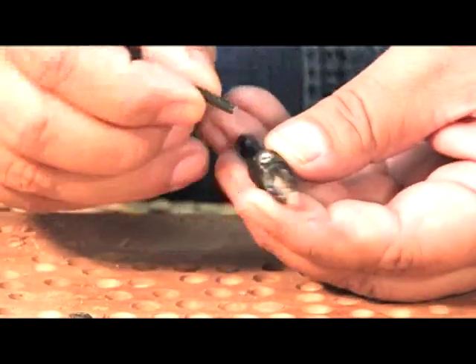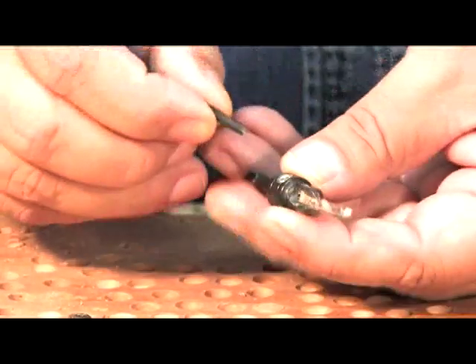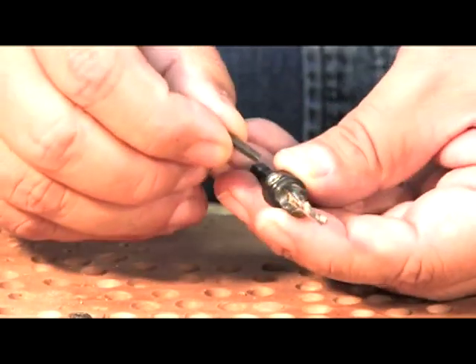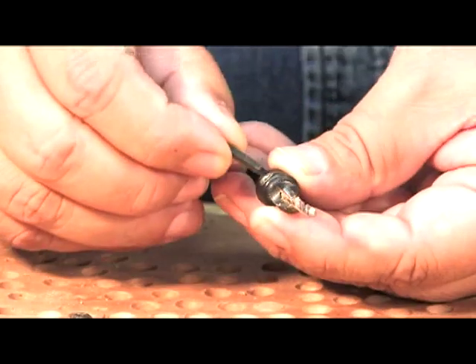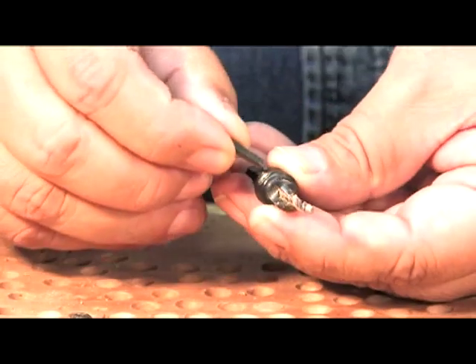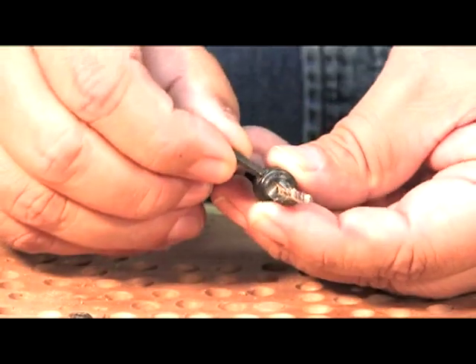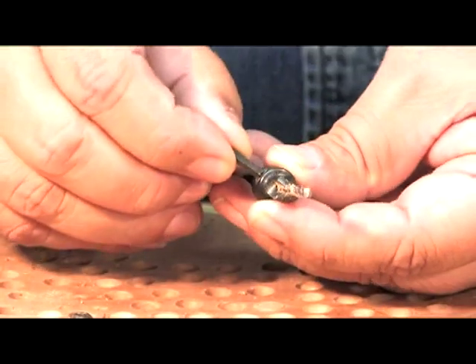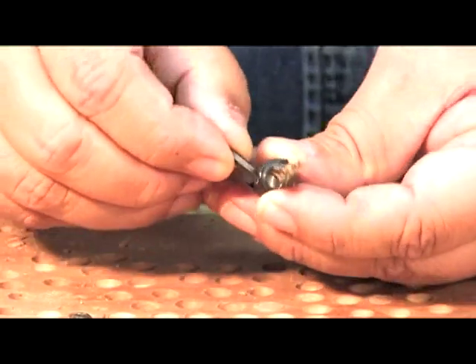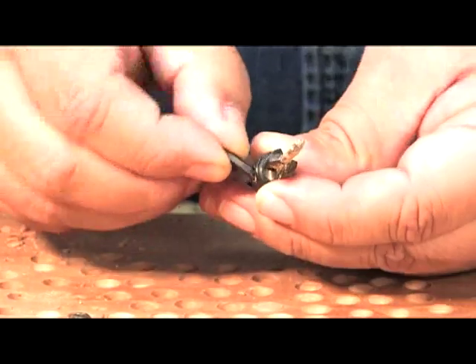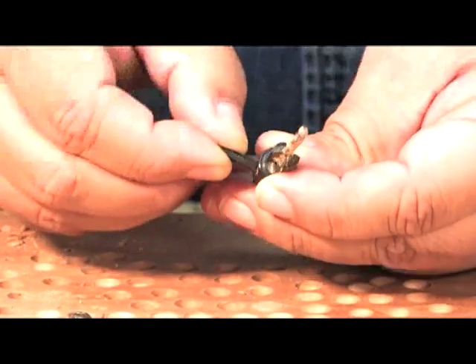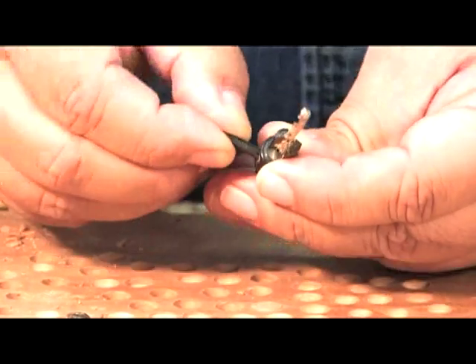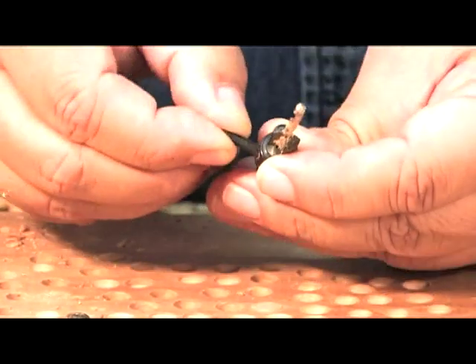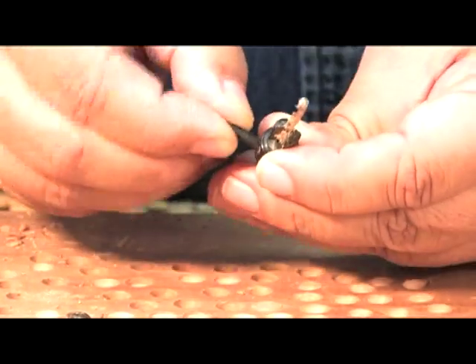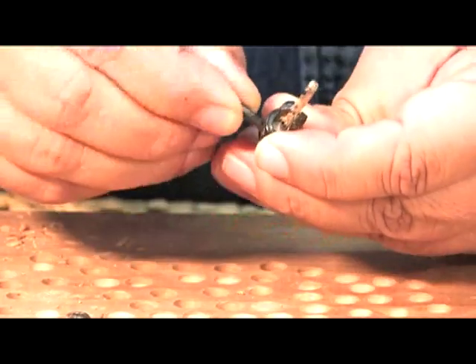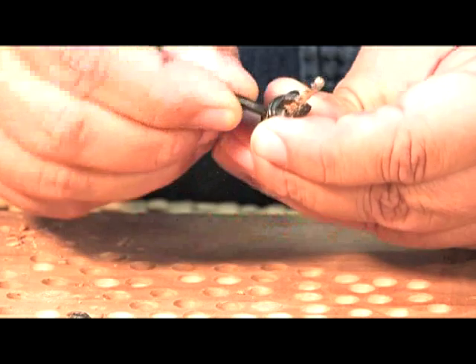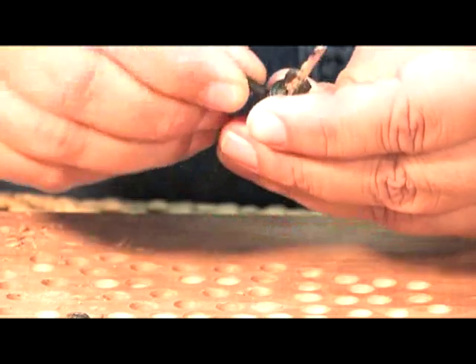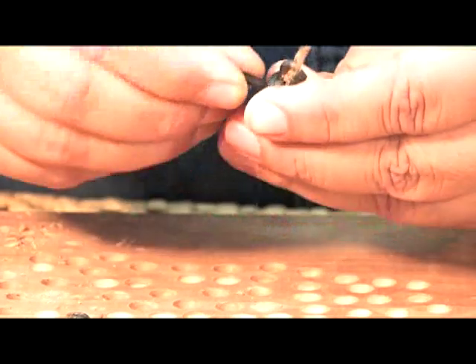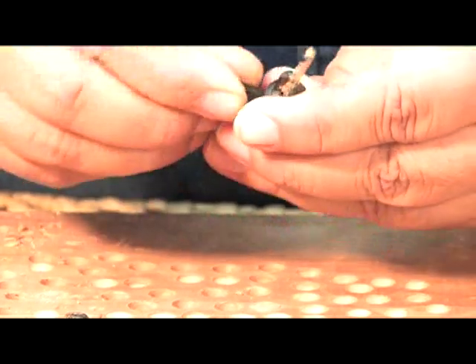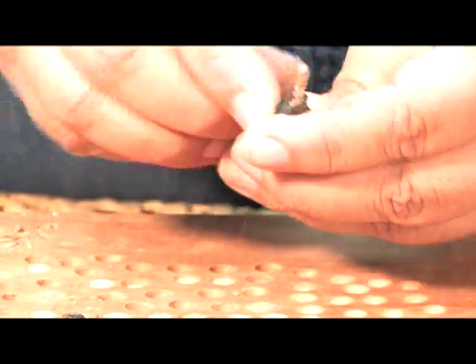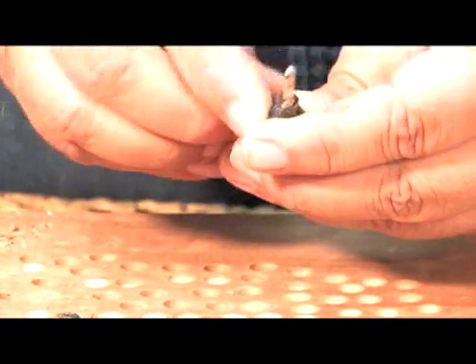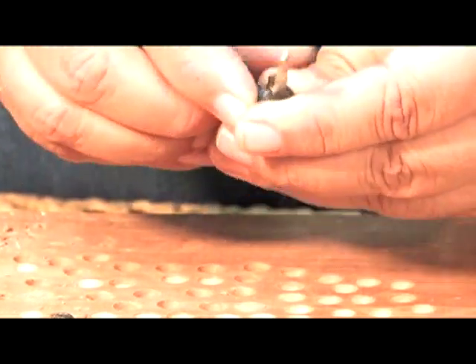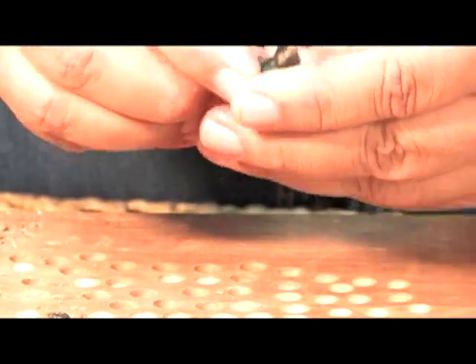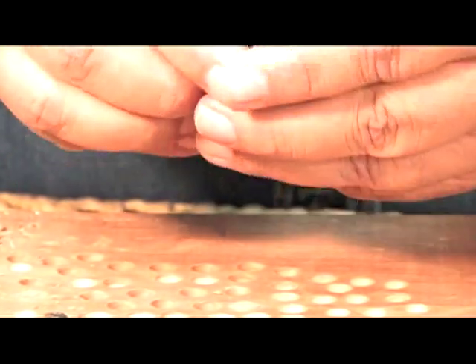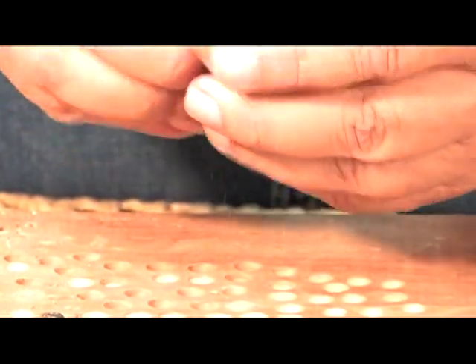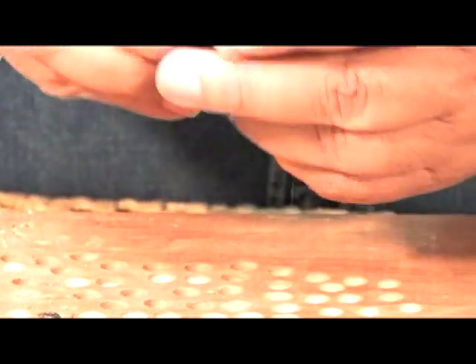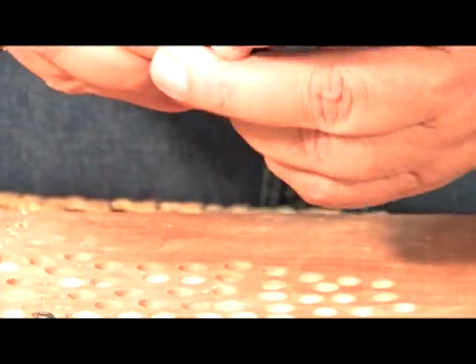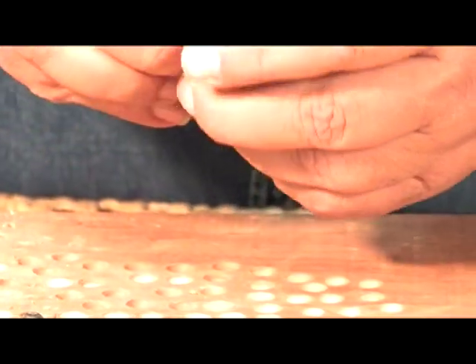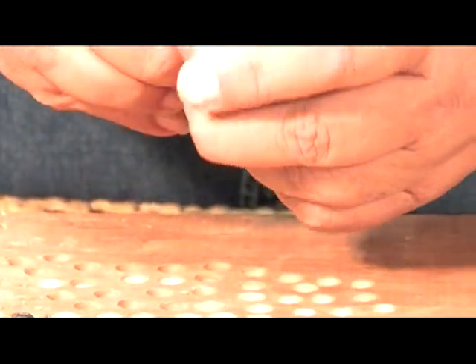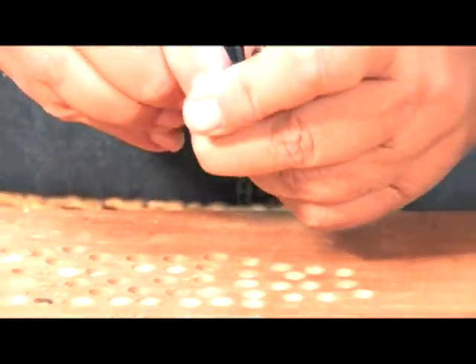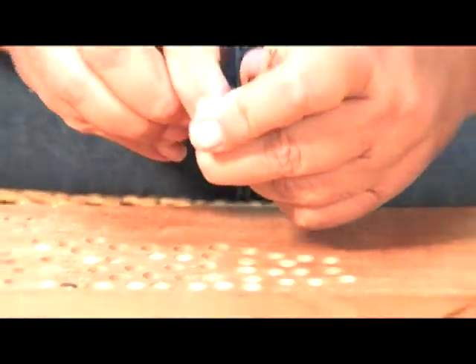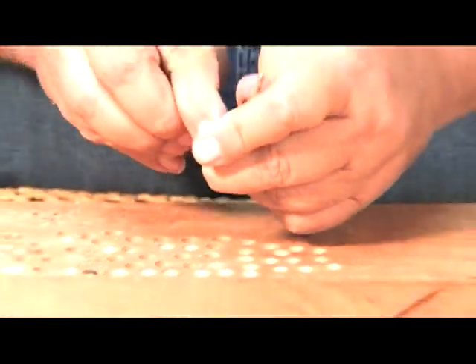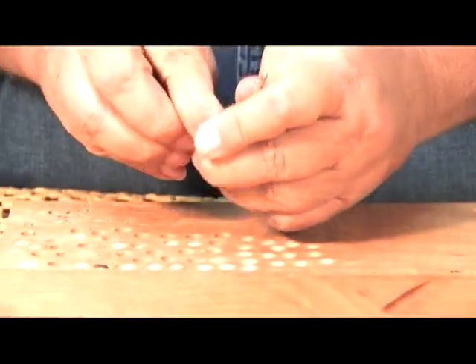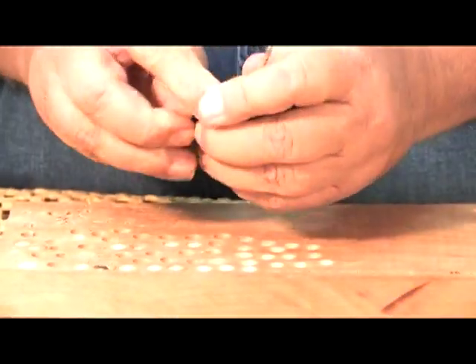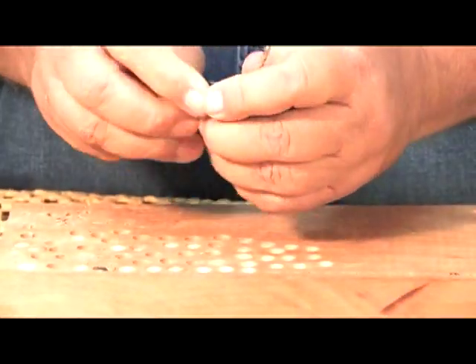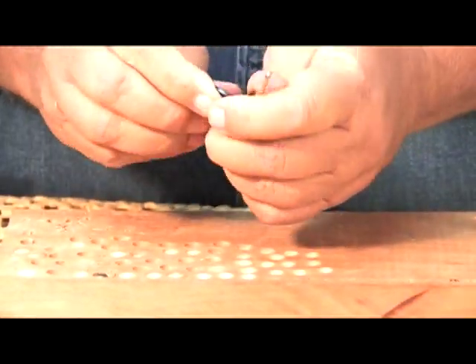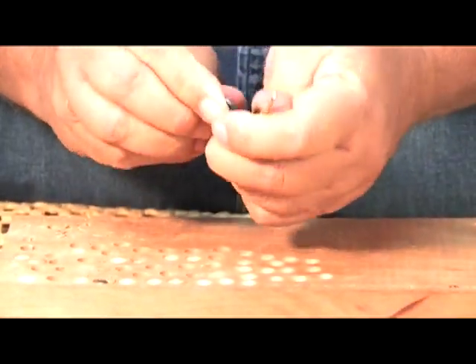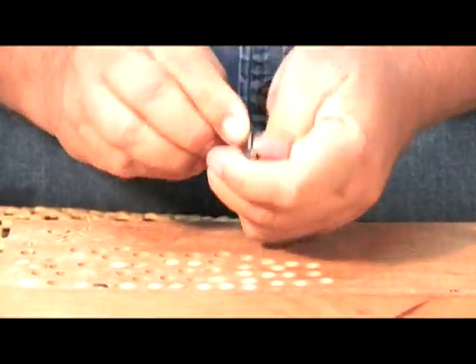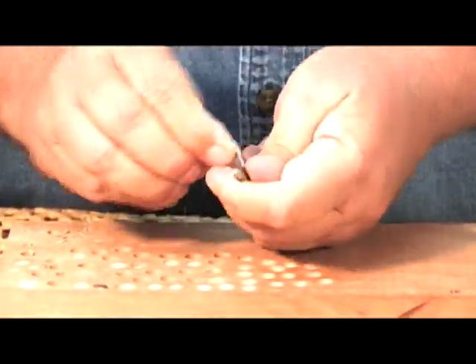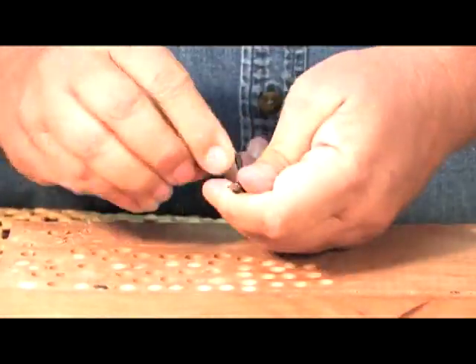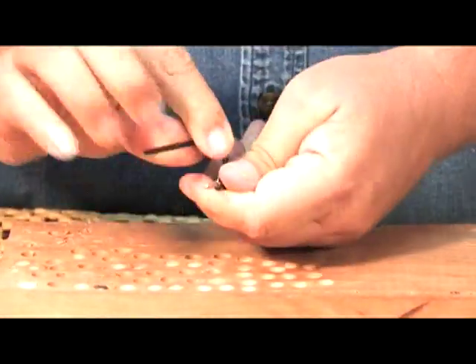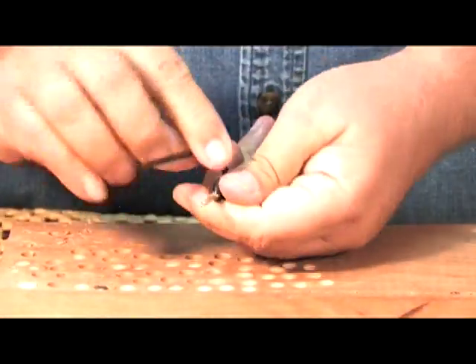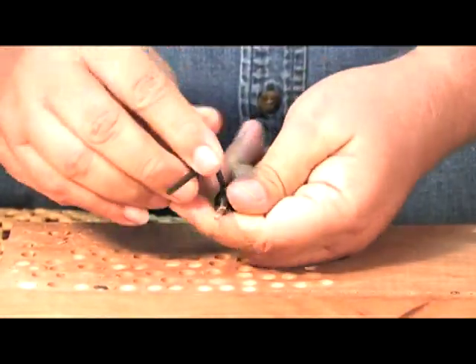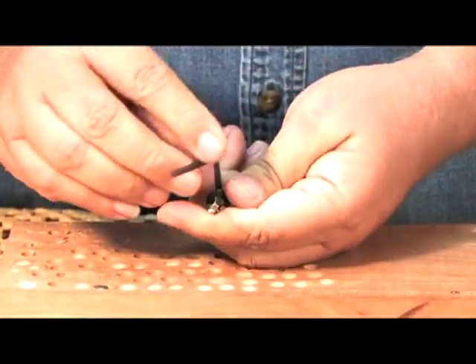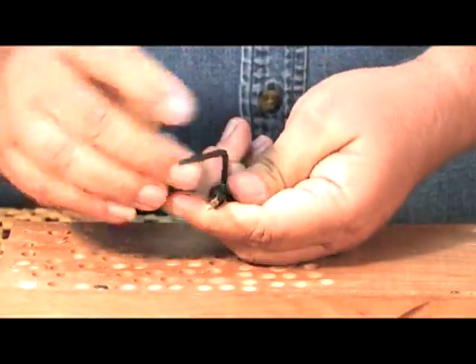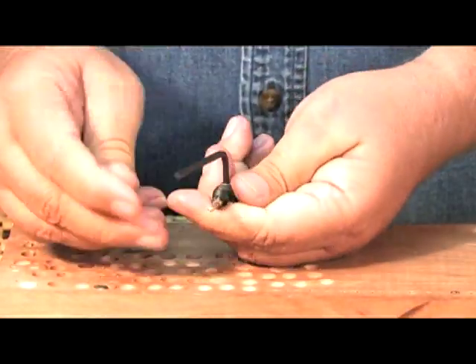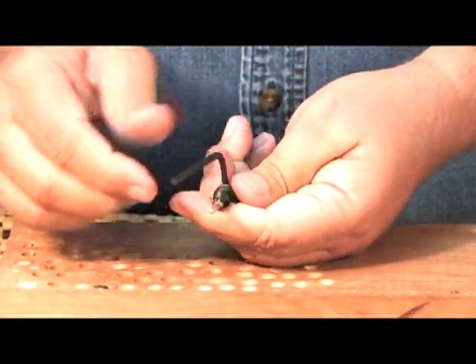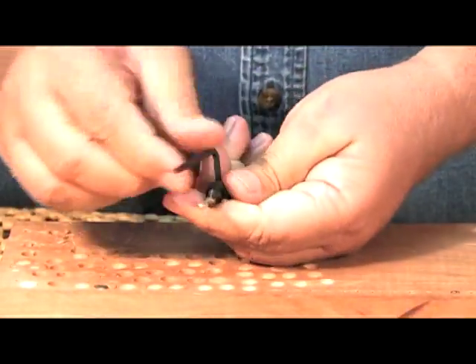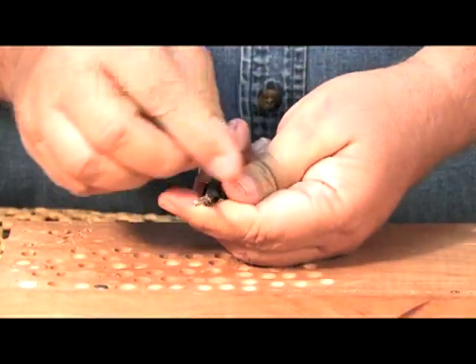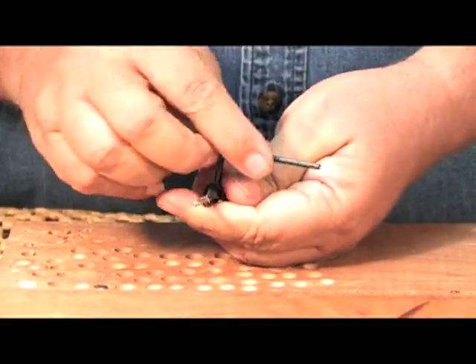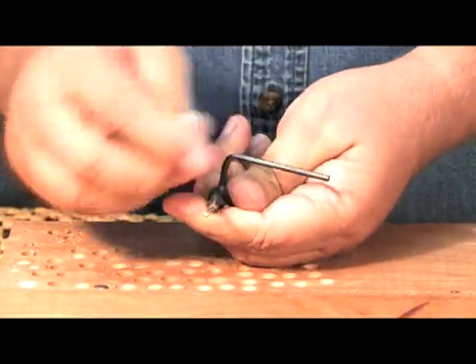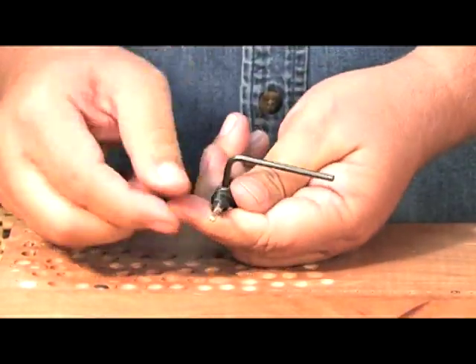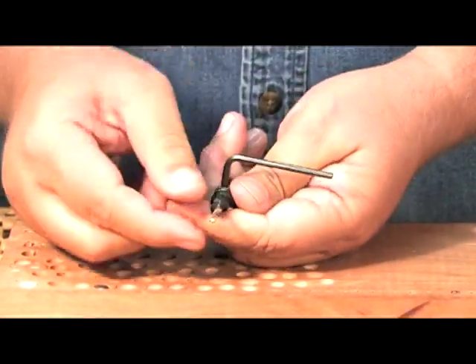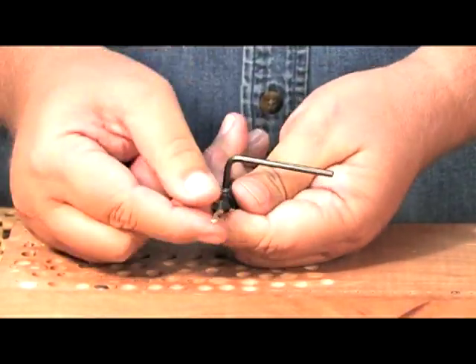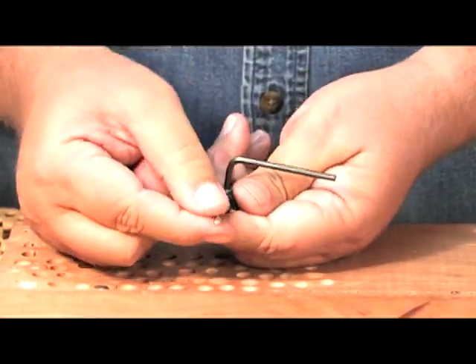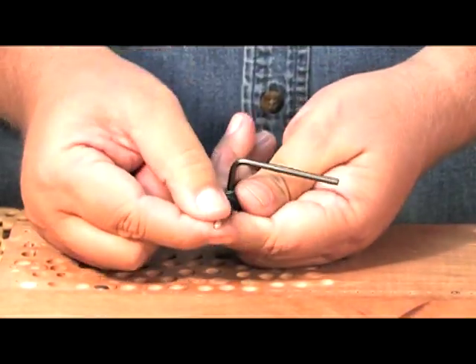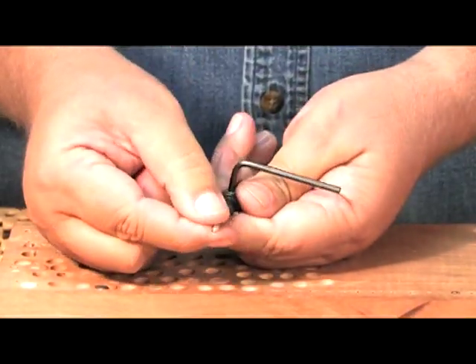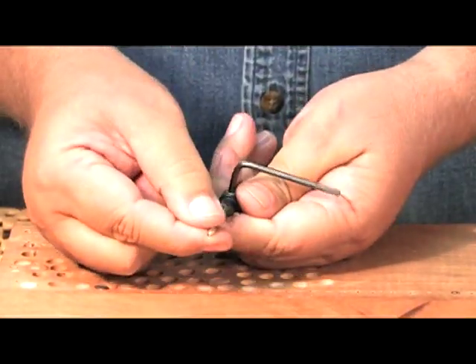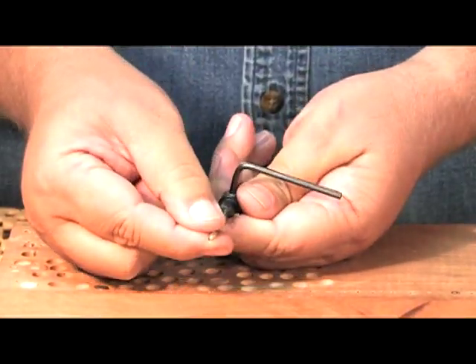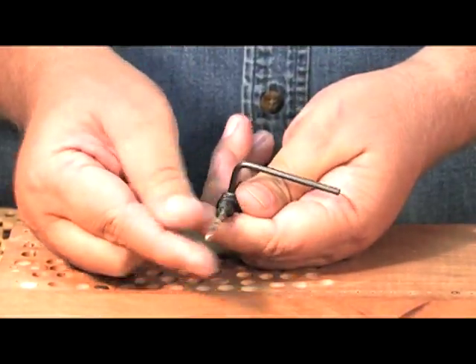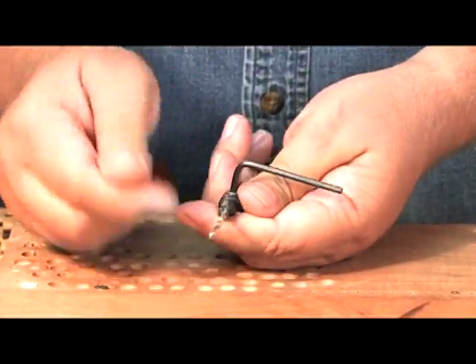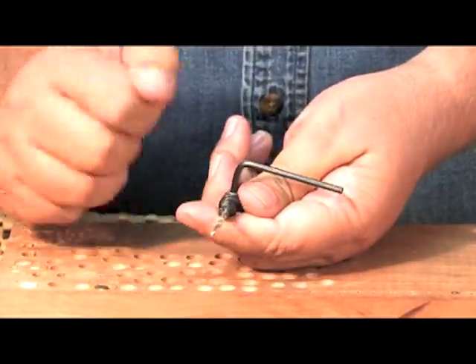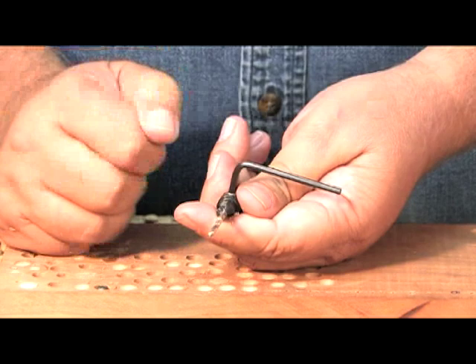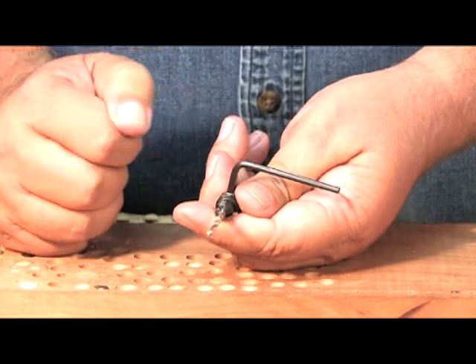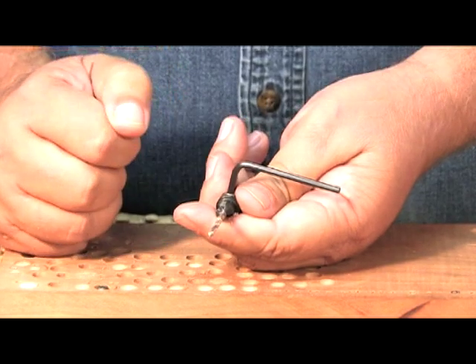So when you want to adjust the drill bit, simply insert your Allen wrench in, give it a turn, bring the drill bit out to the desired length.